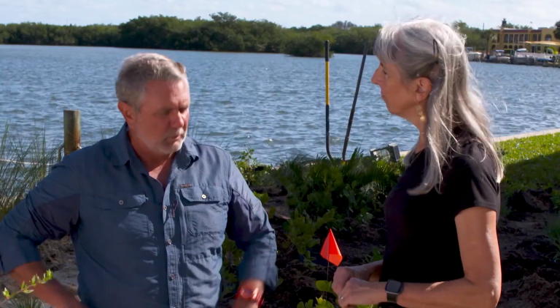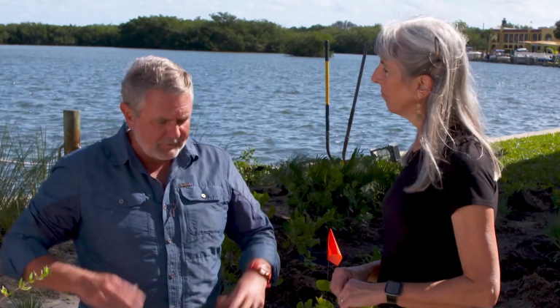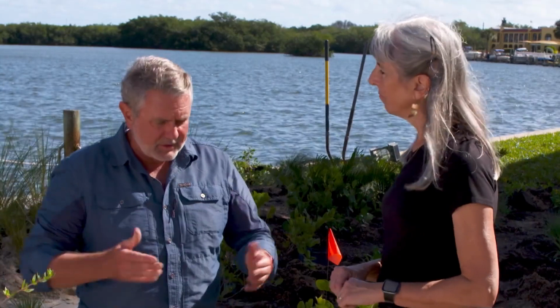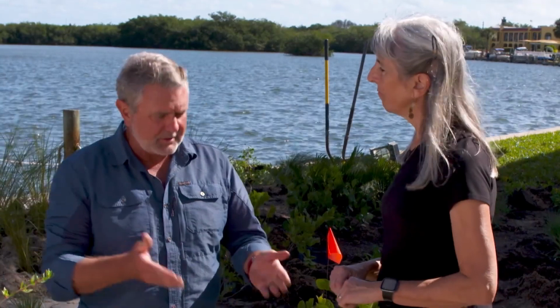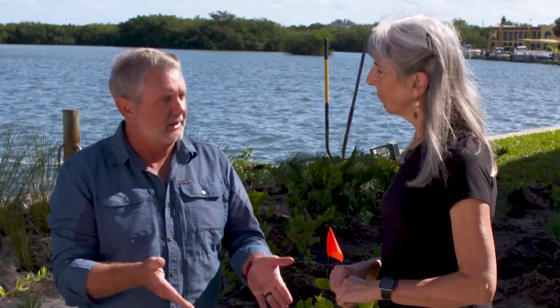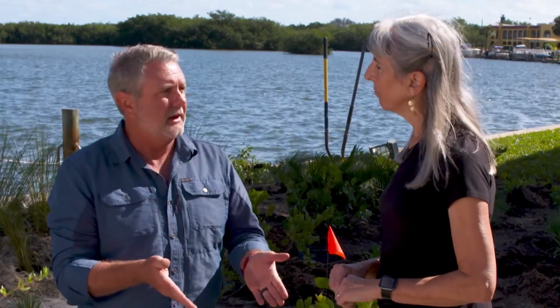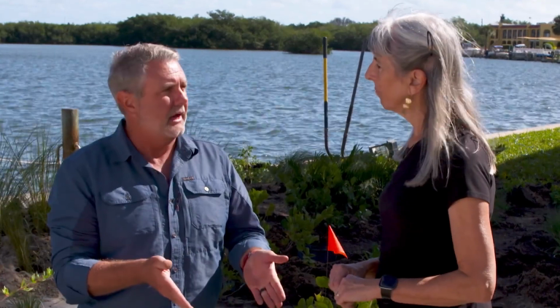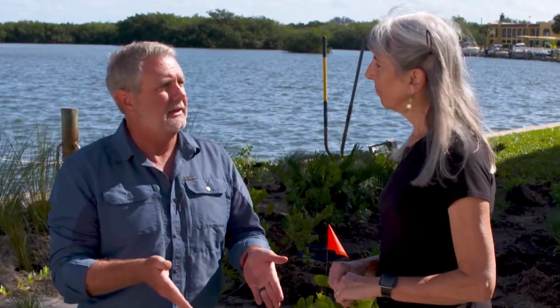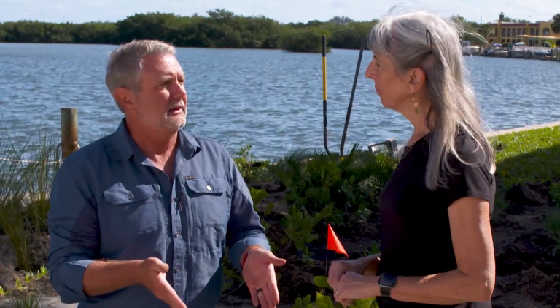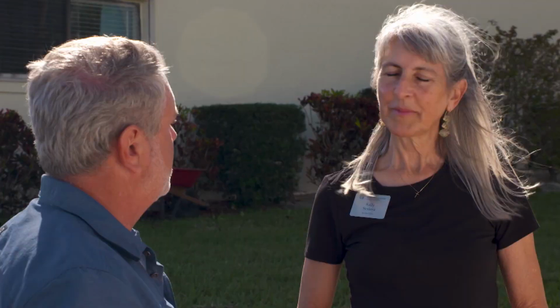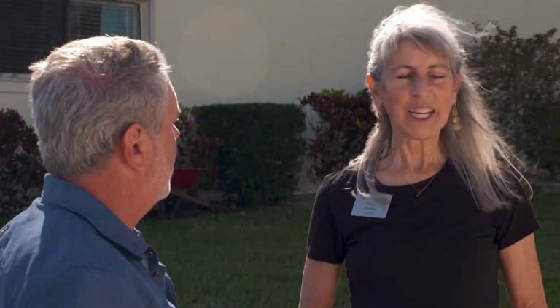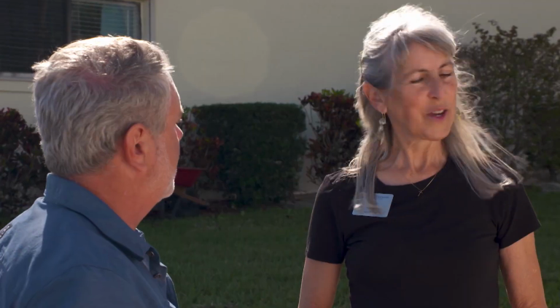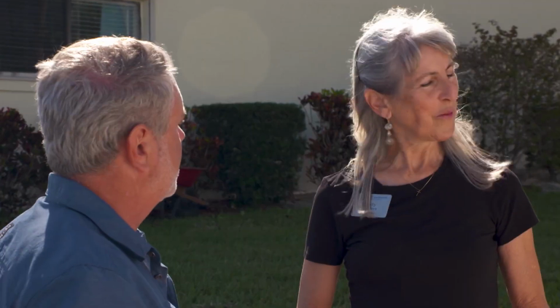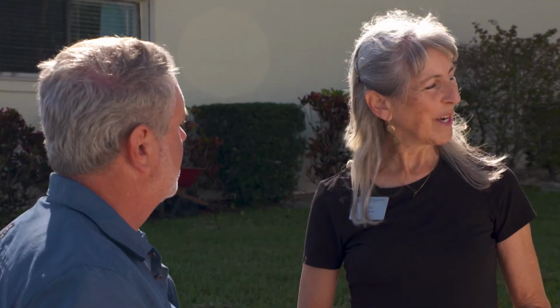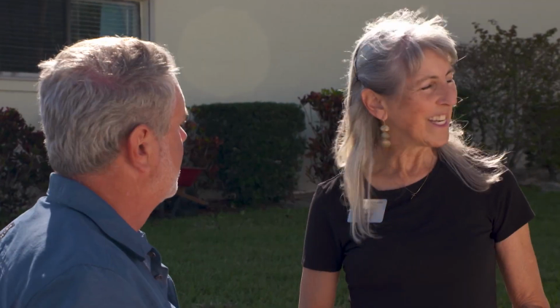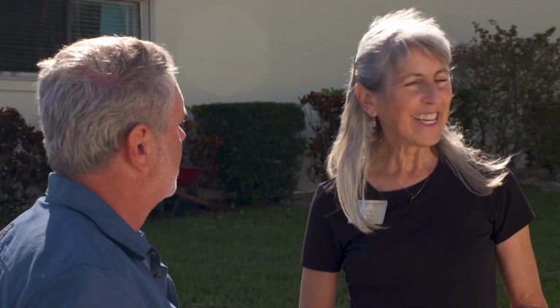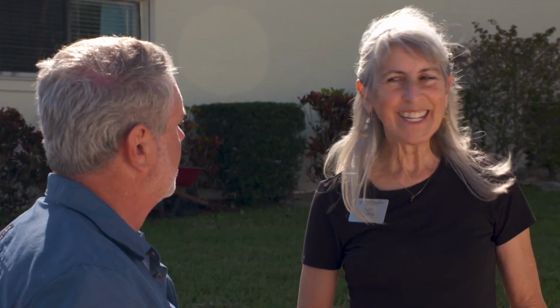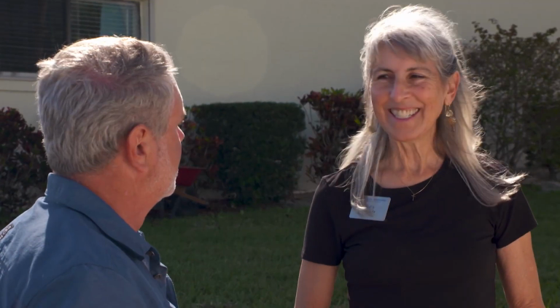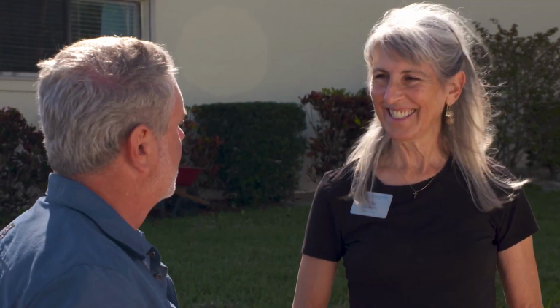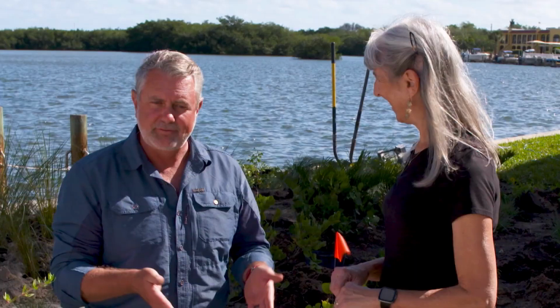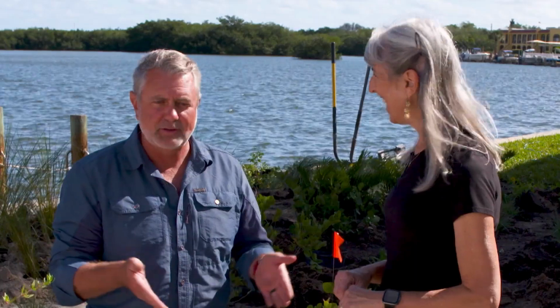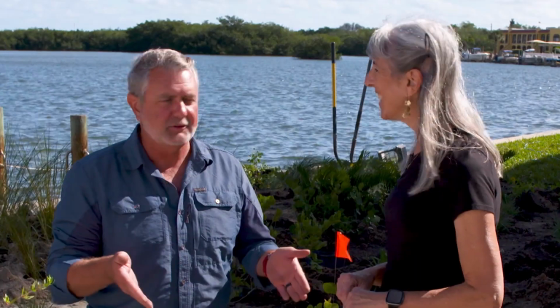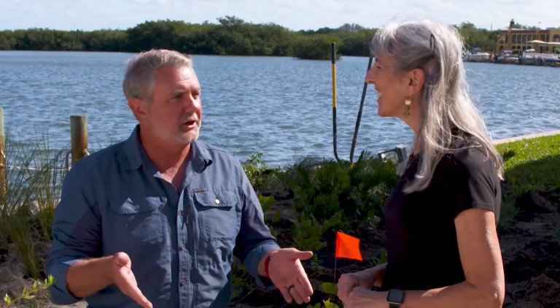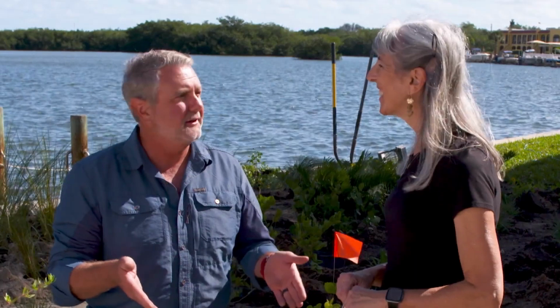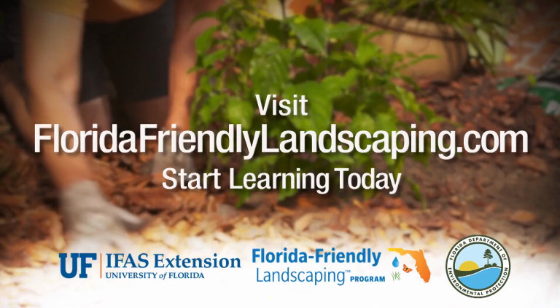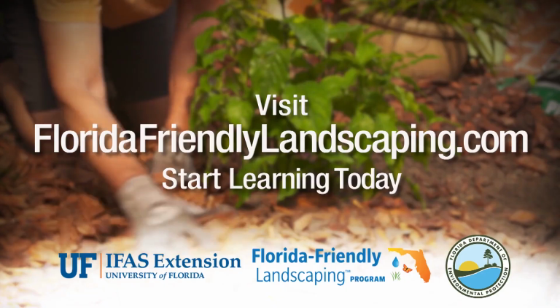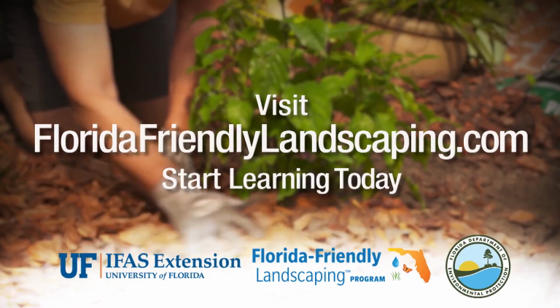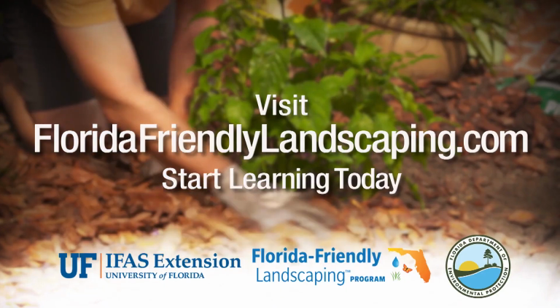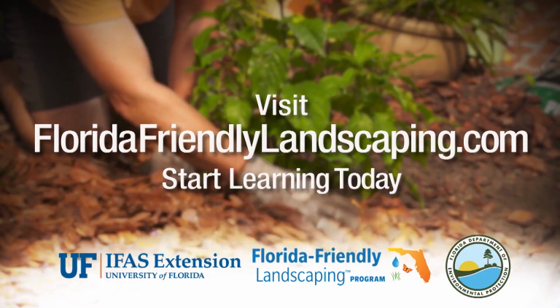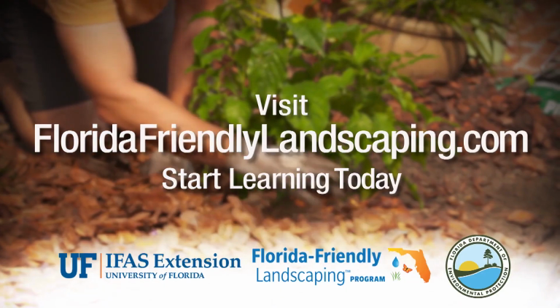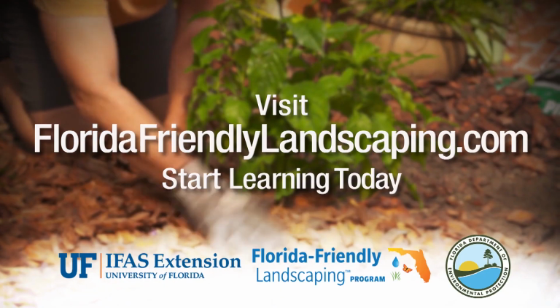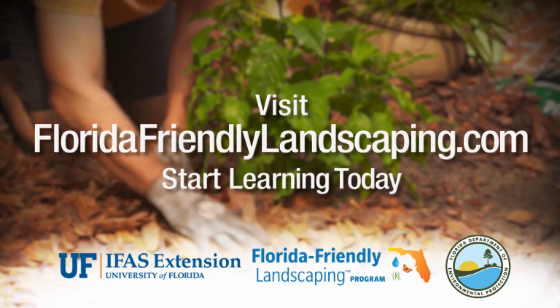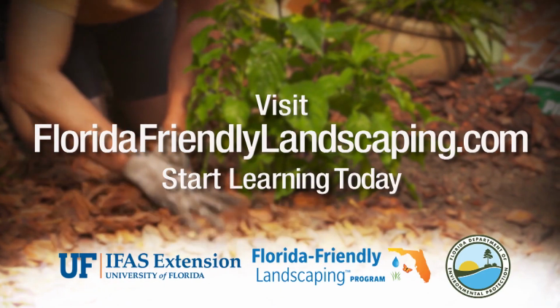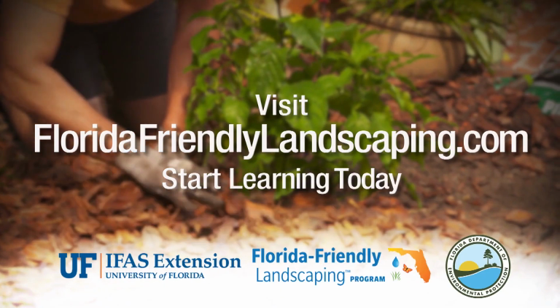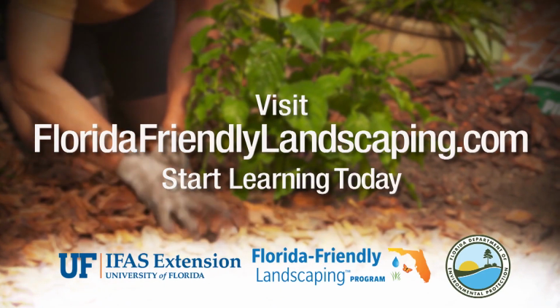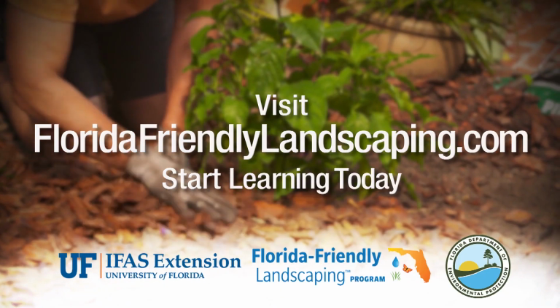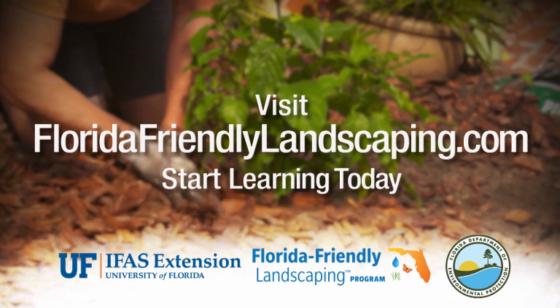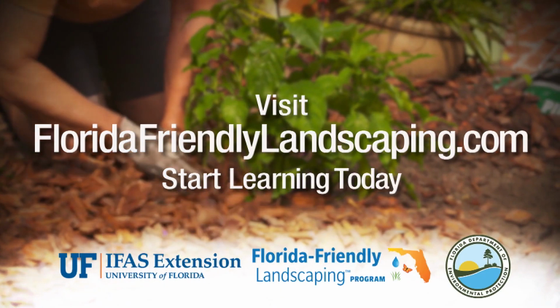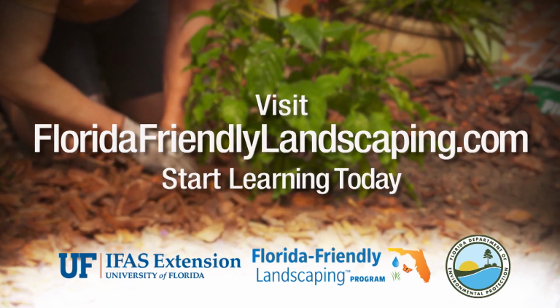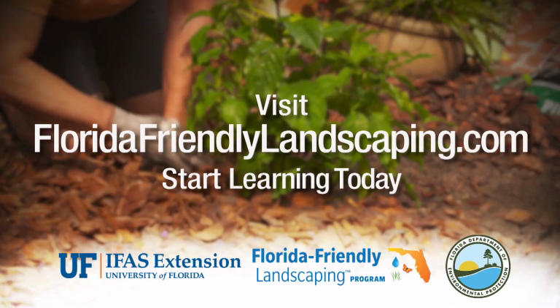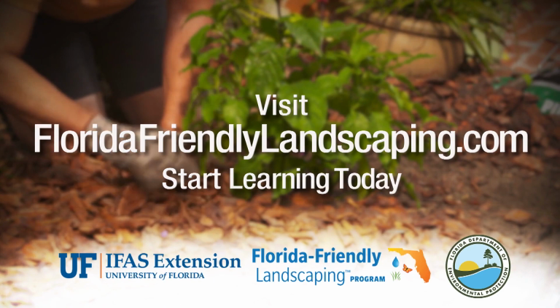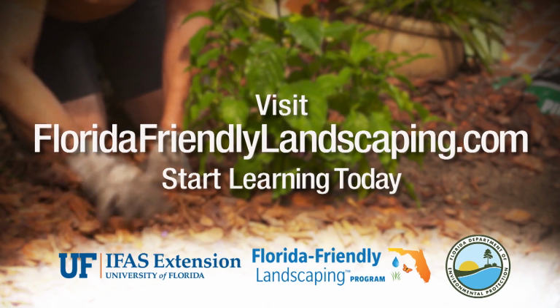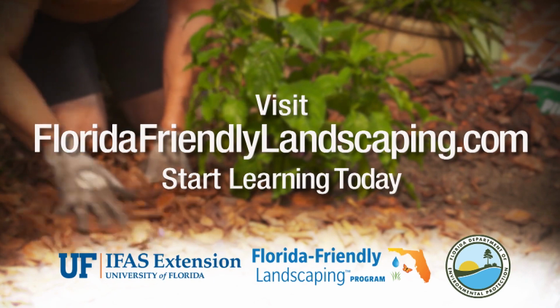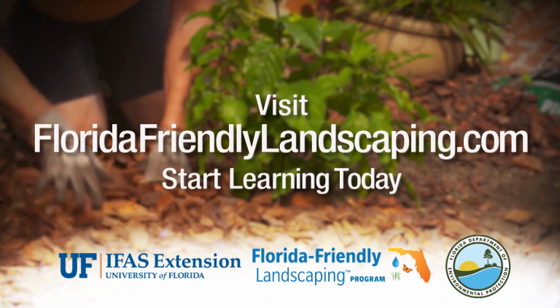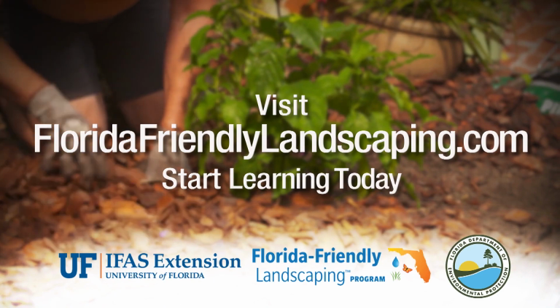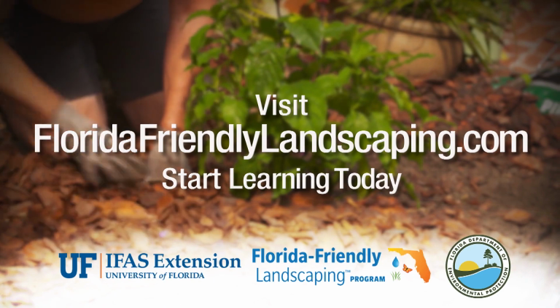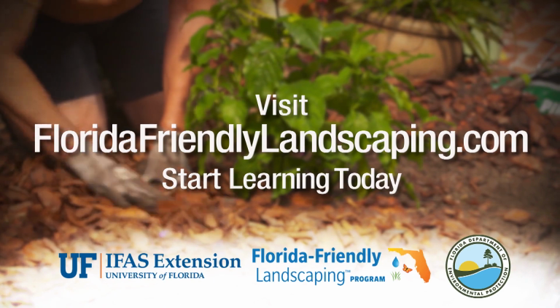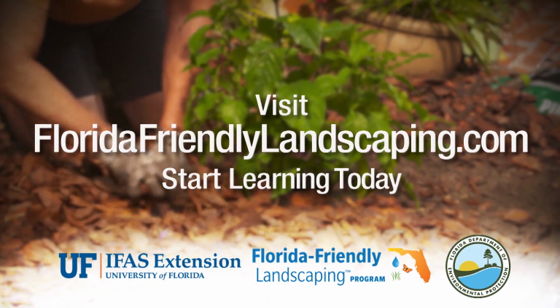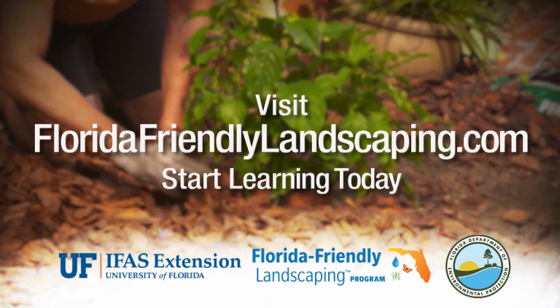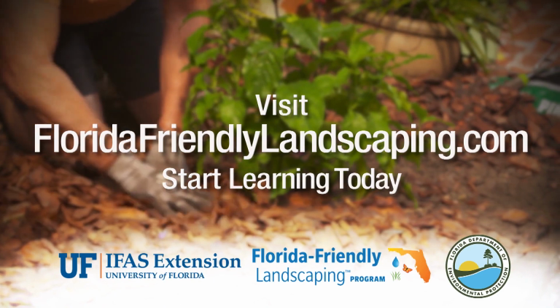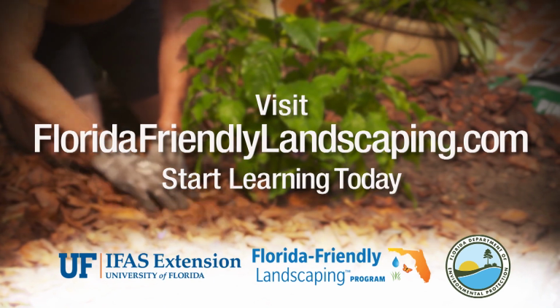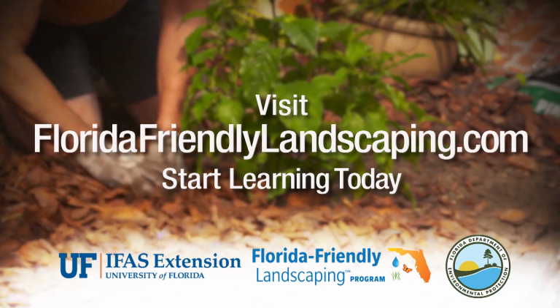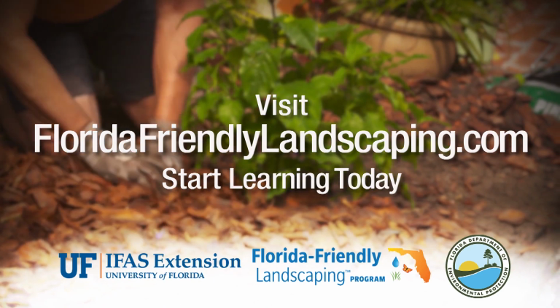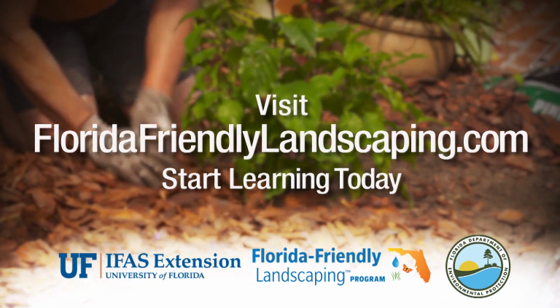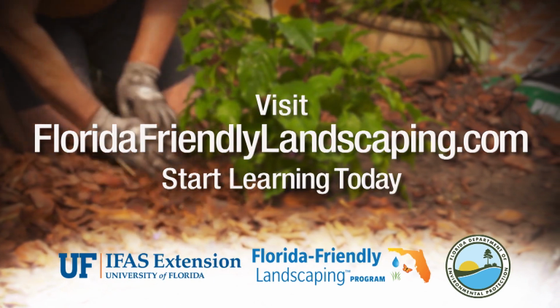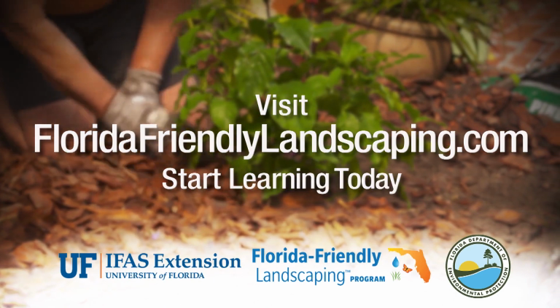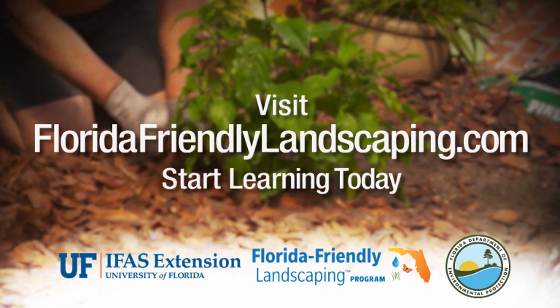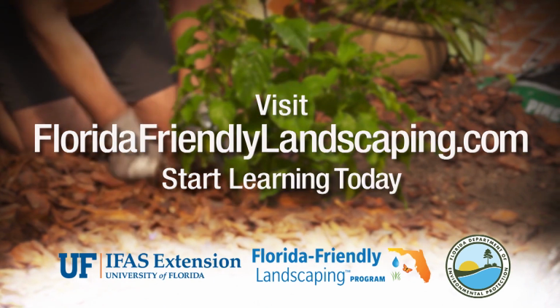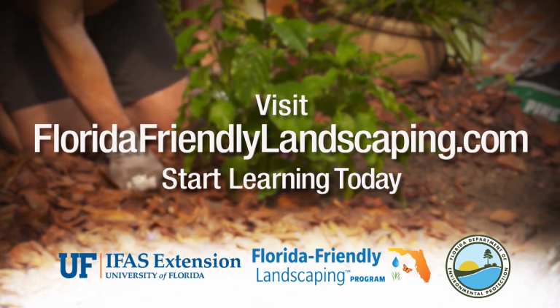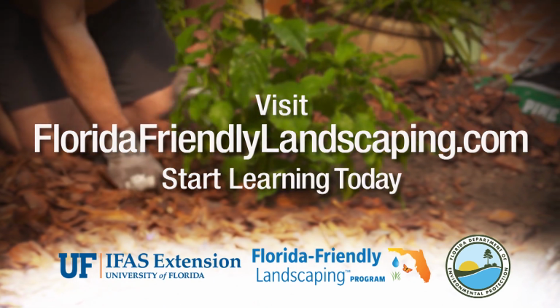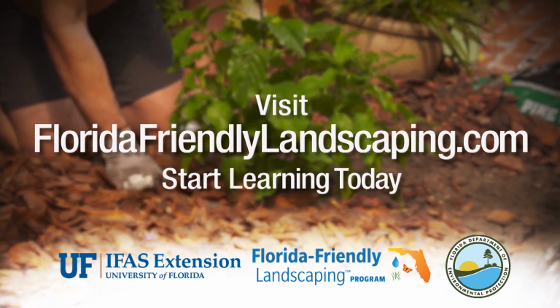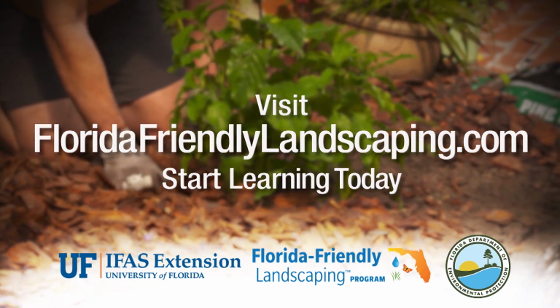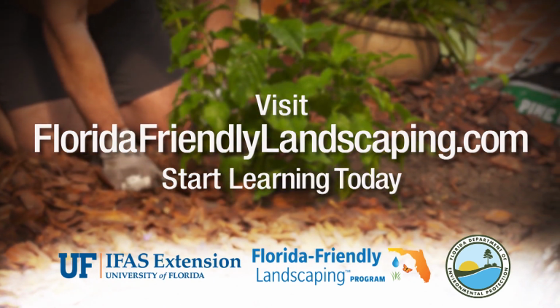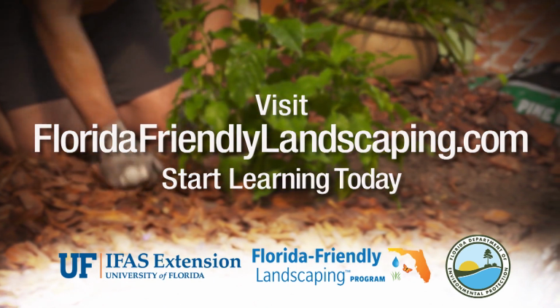We've just inoculated a plant. We did — feels good. Visit floridafriendlylandscaping.com to start learning today.